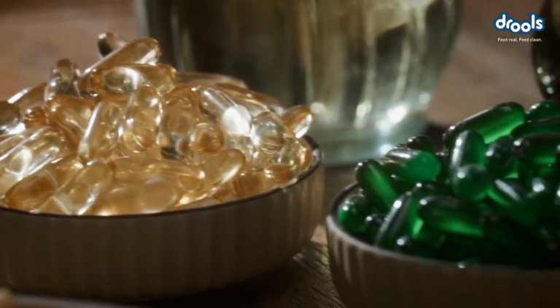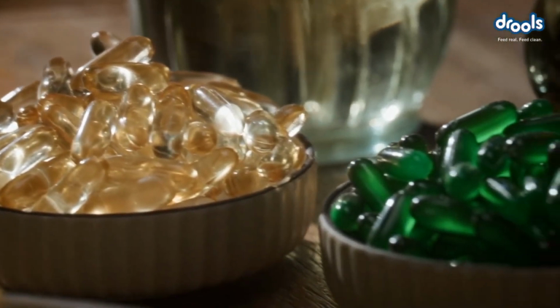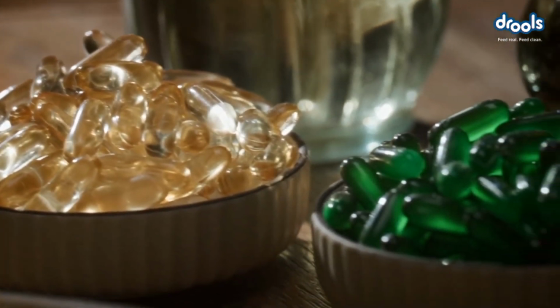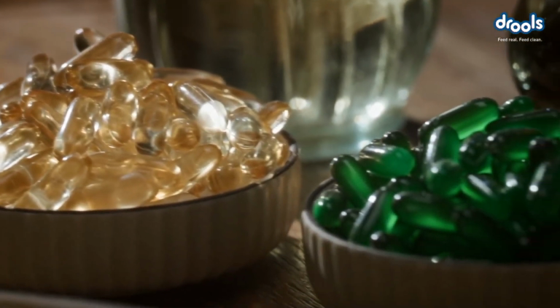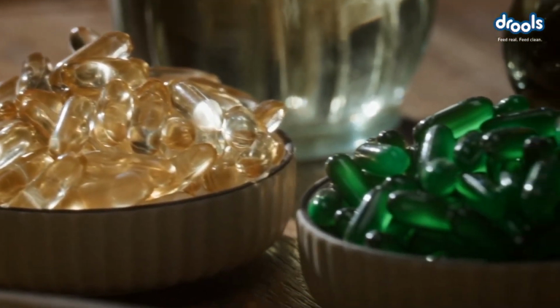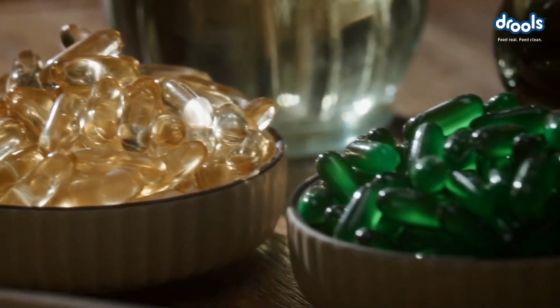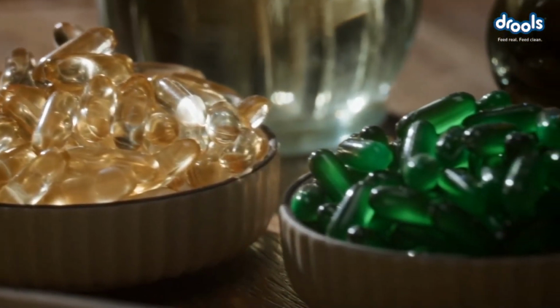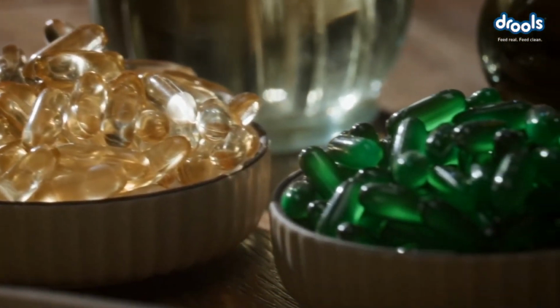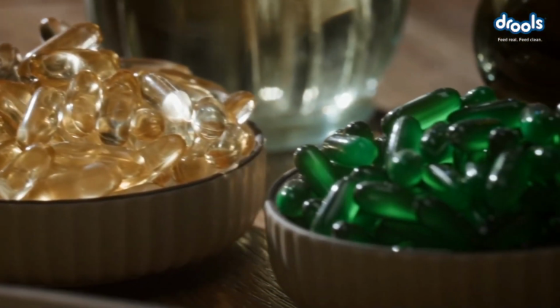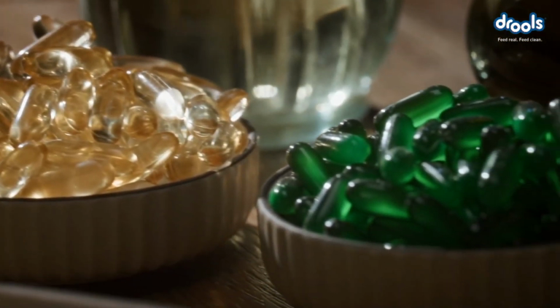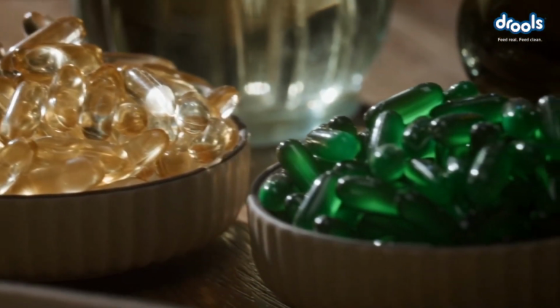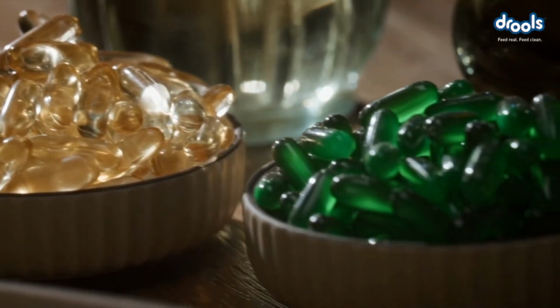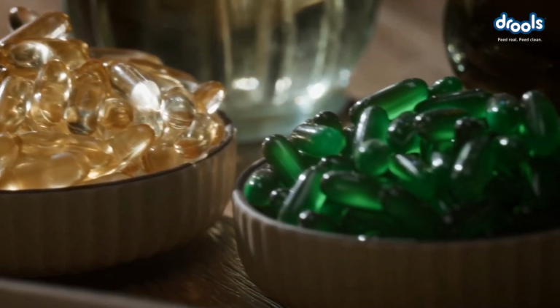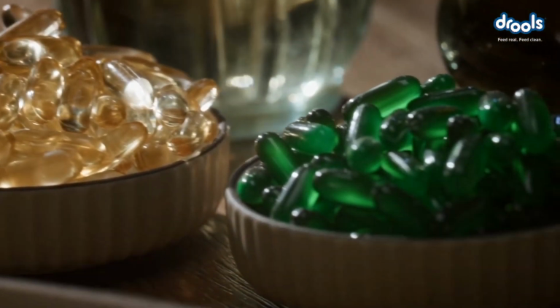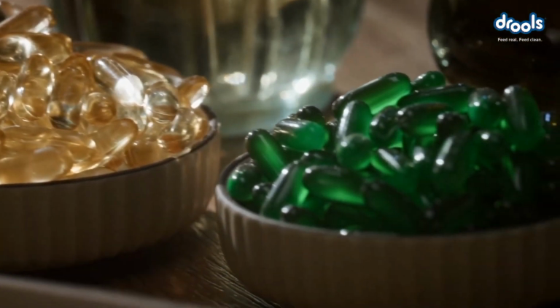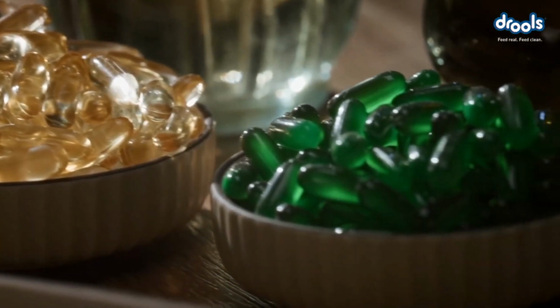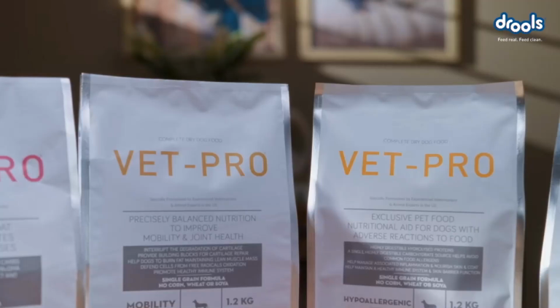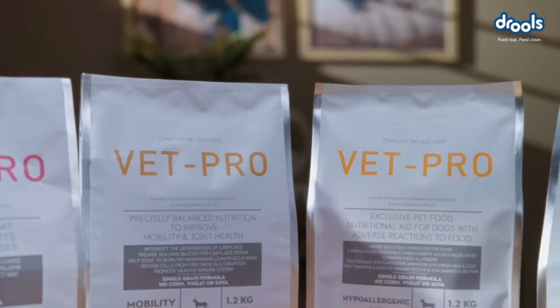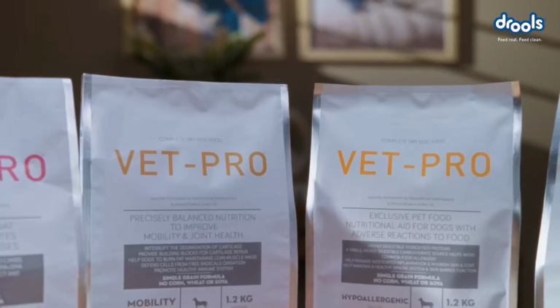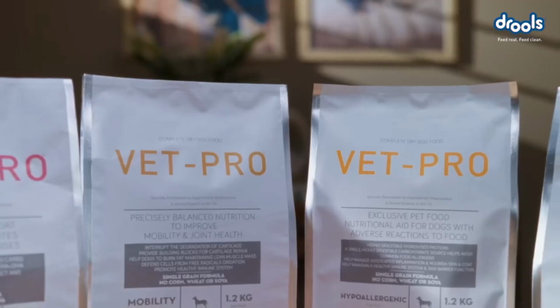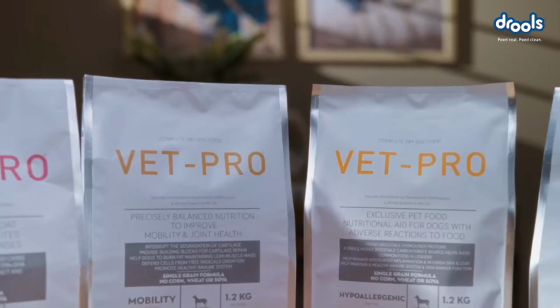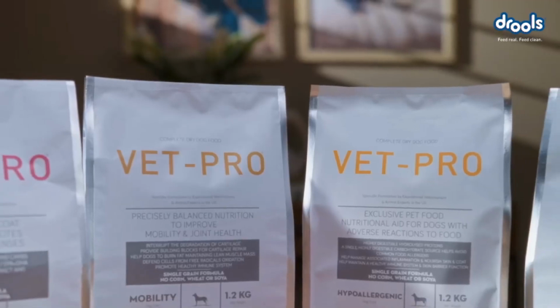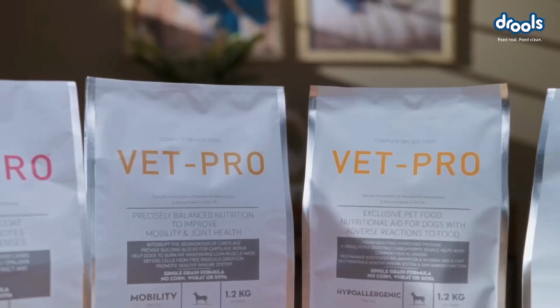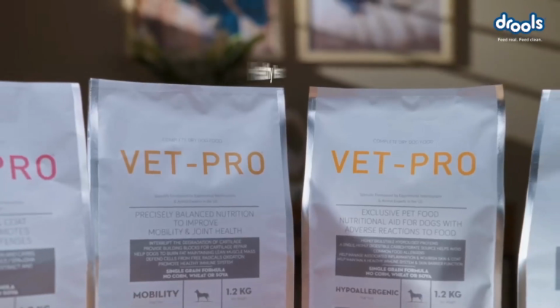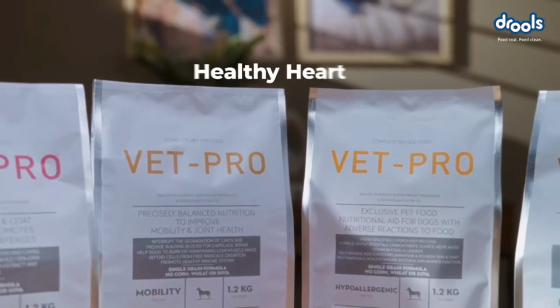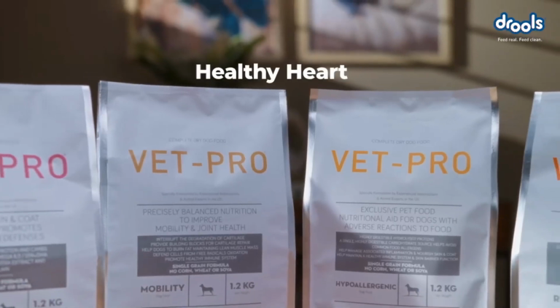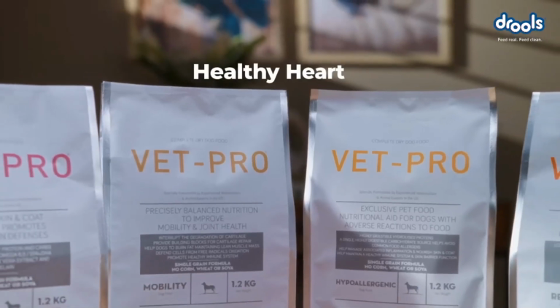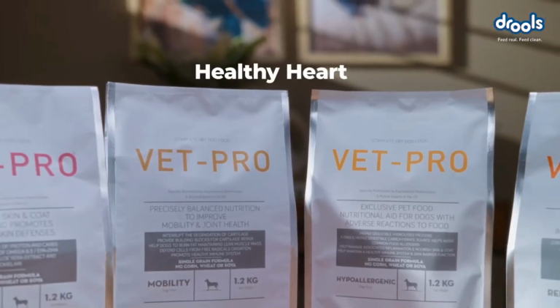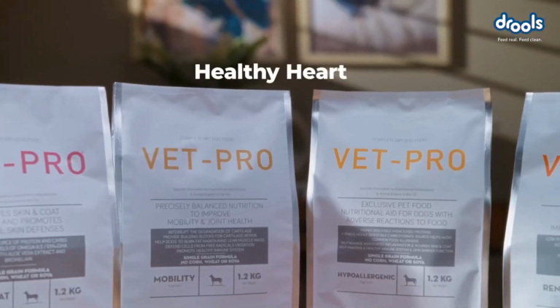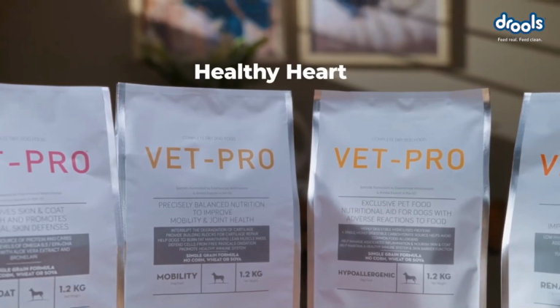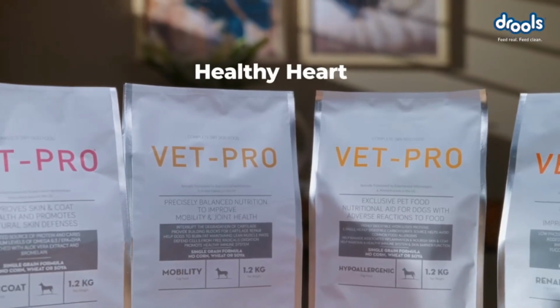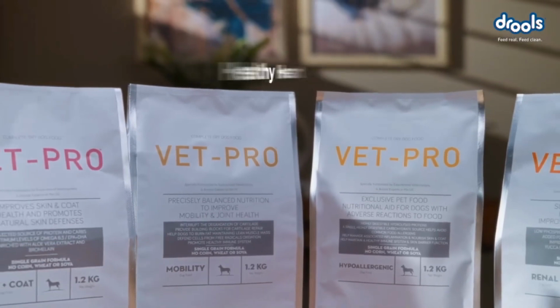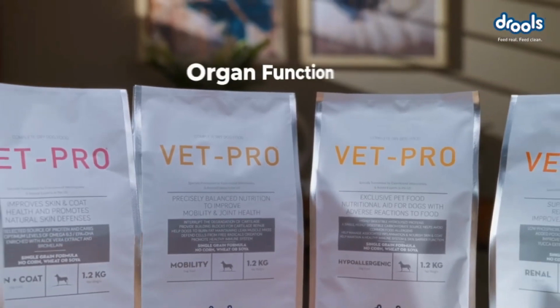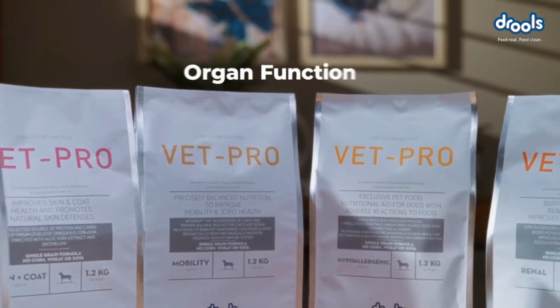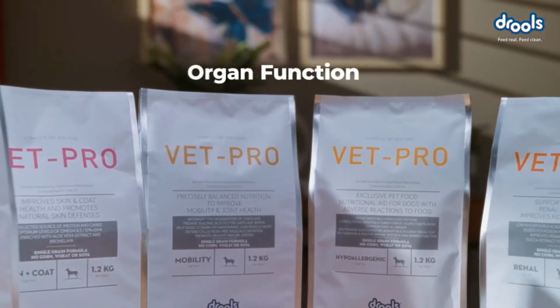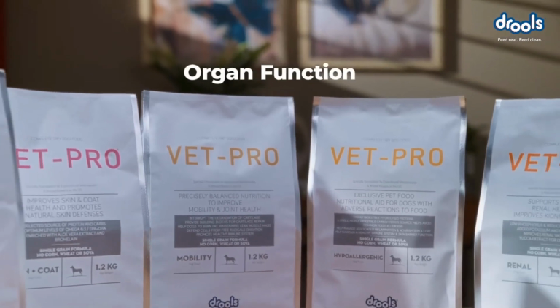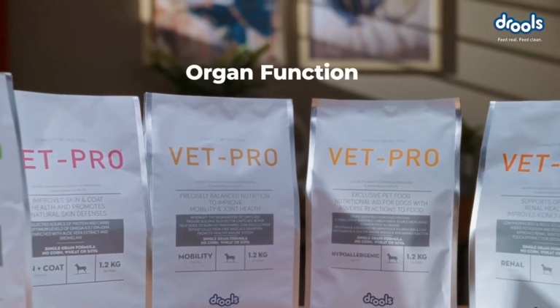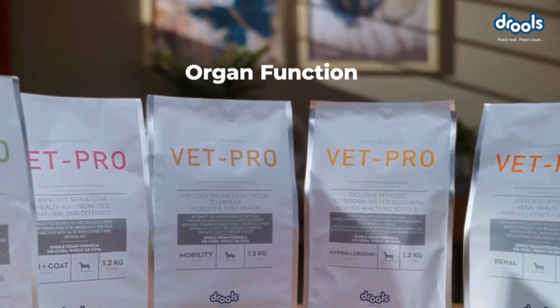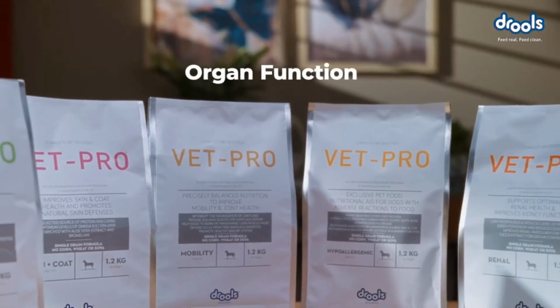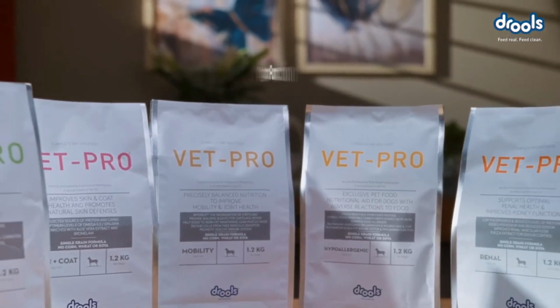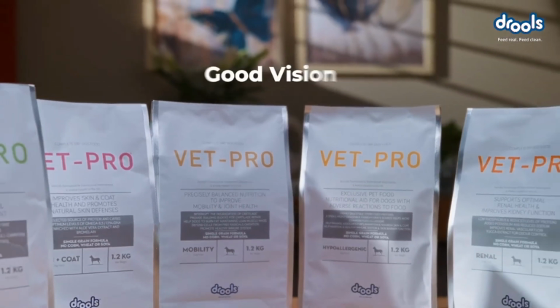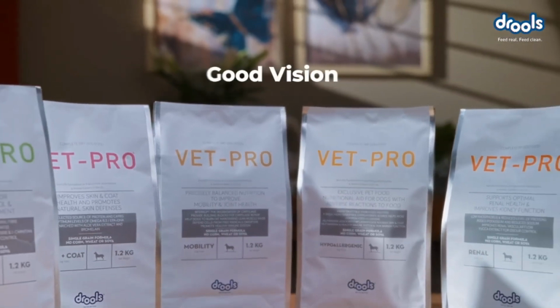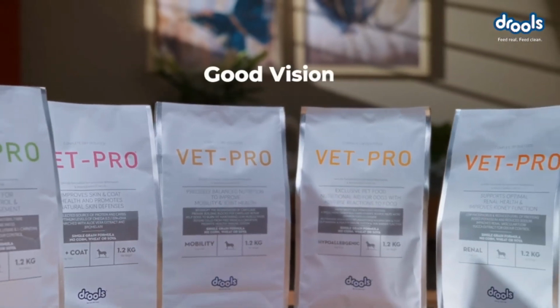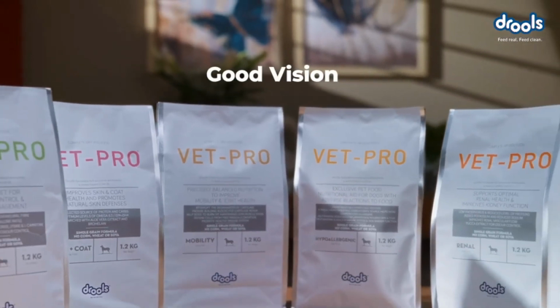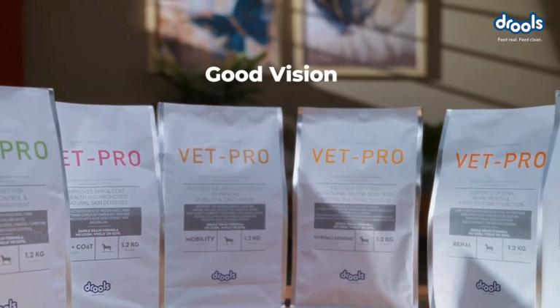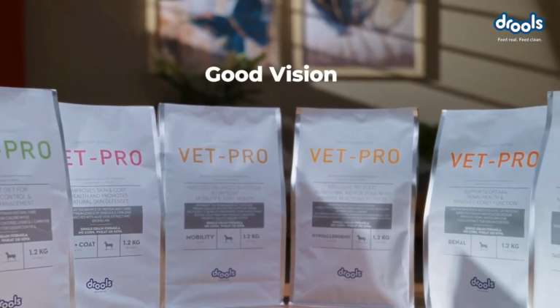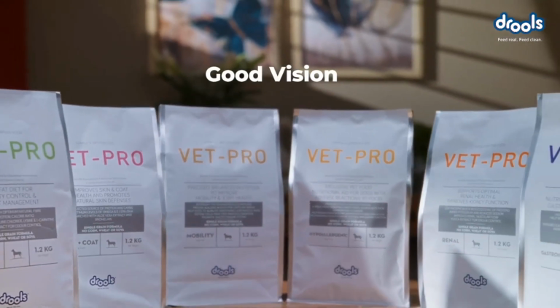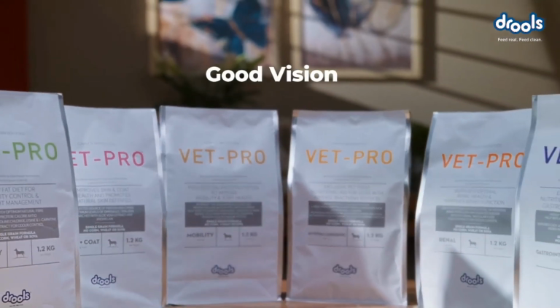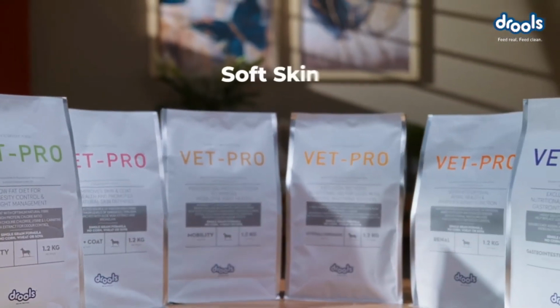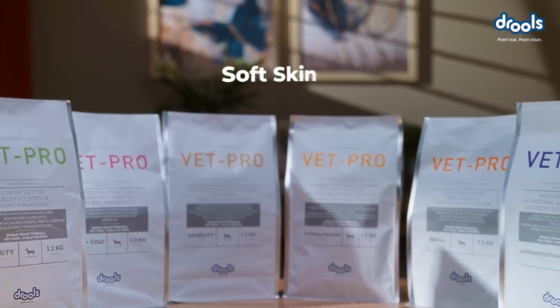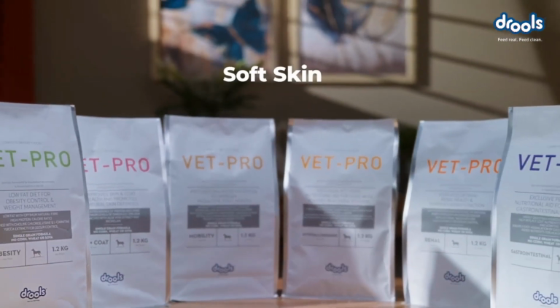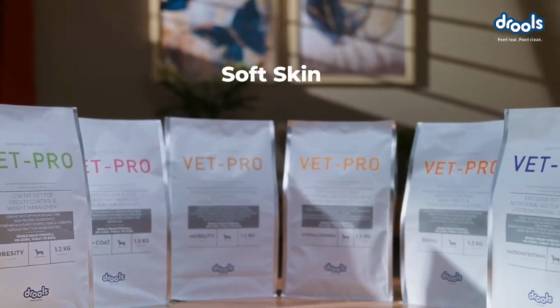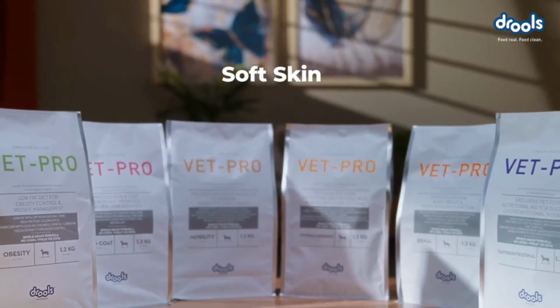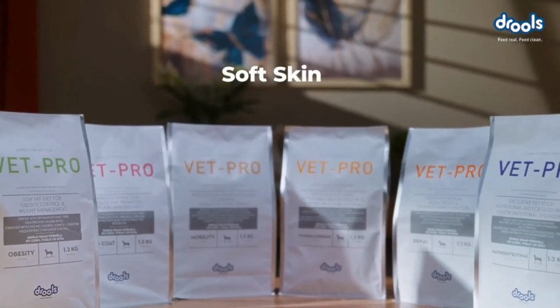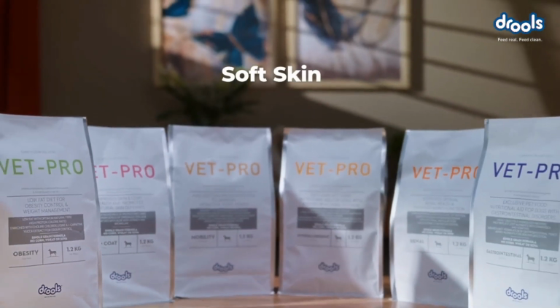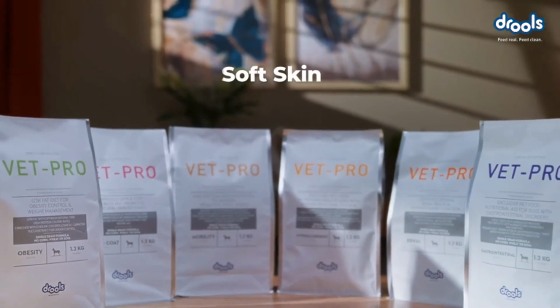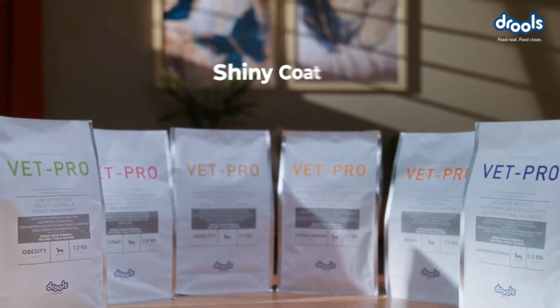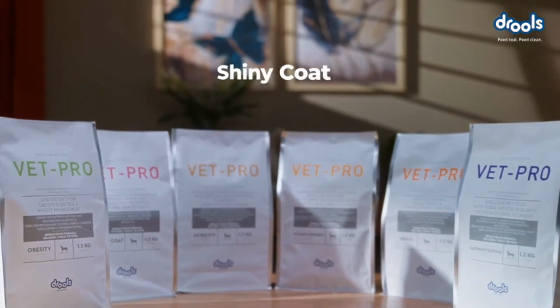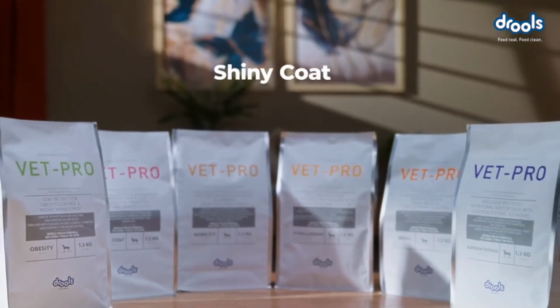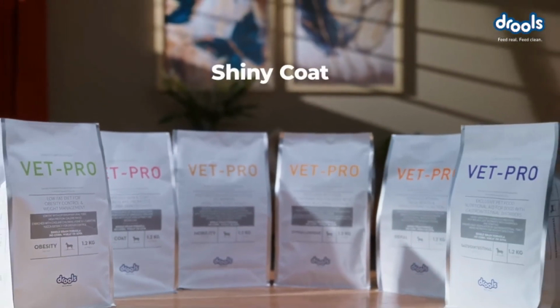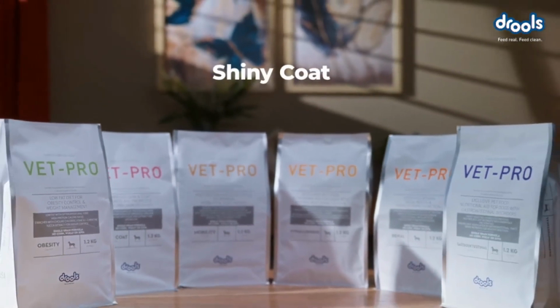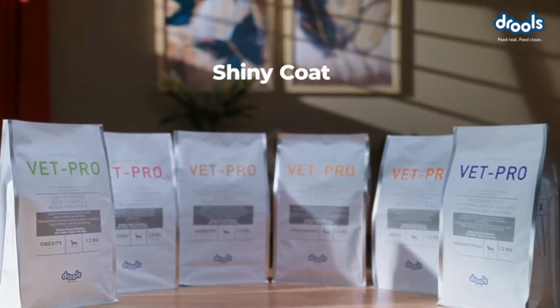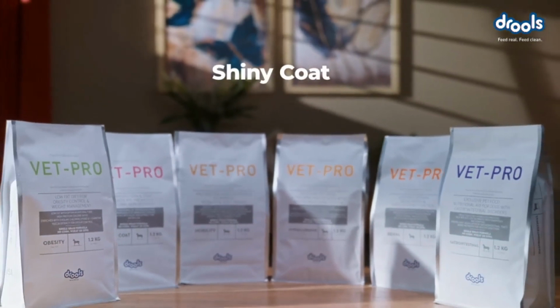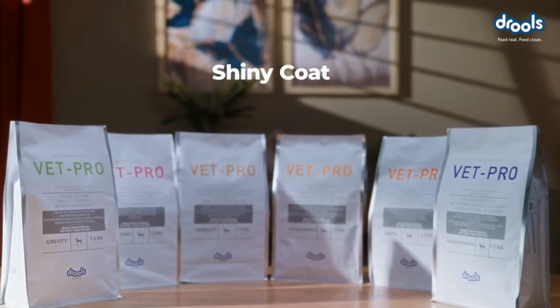Enriched with high levels of minerals, nutrients, taurine and antioxidants, ensuring a healthy heart, organ function, good vision, soft skin and a shiny coat.